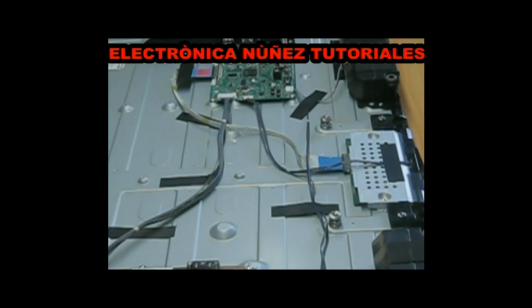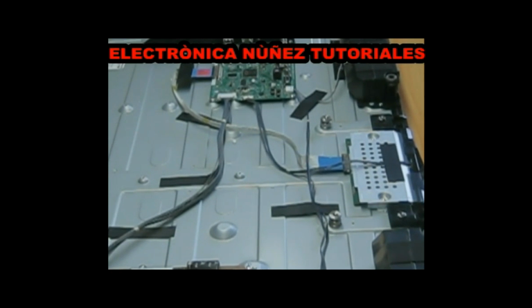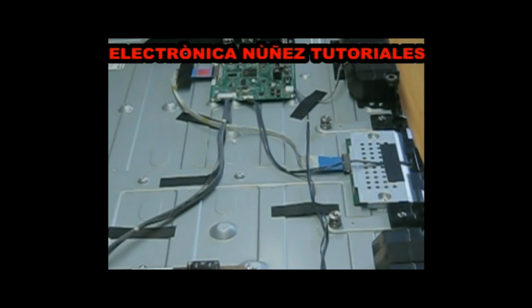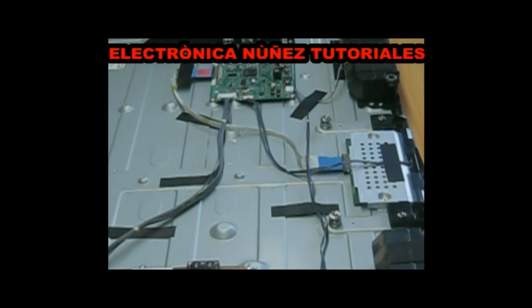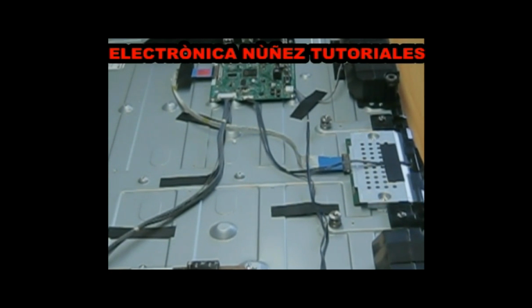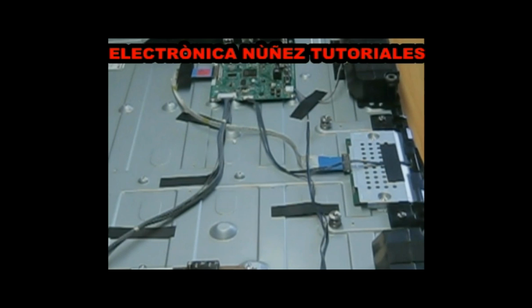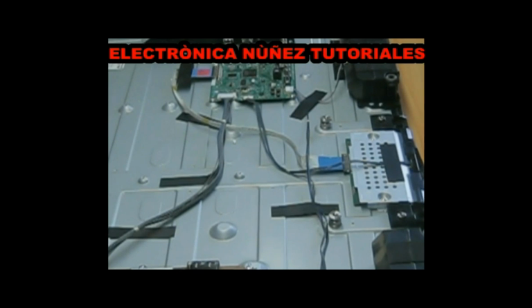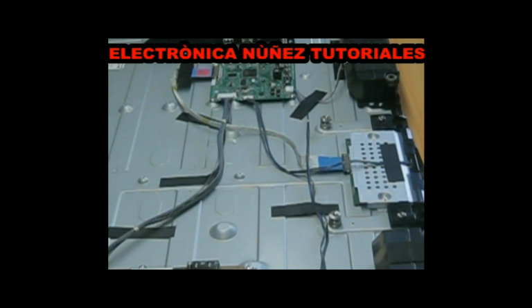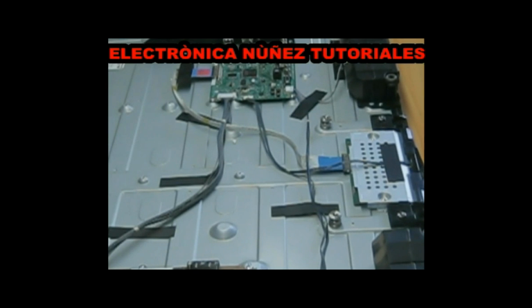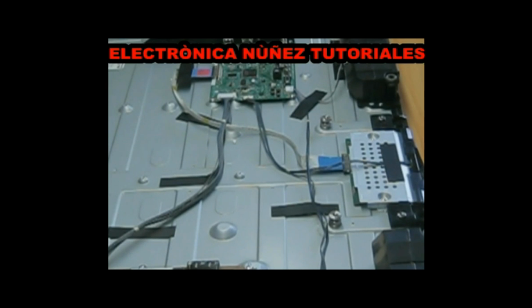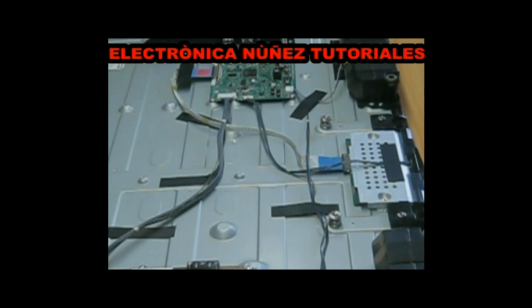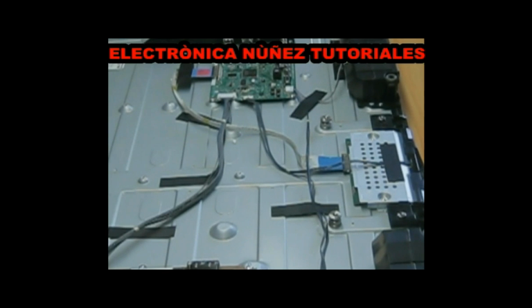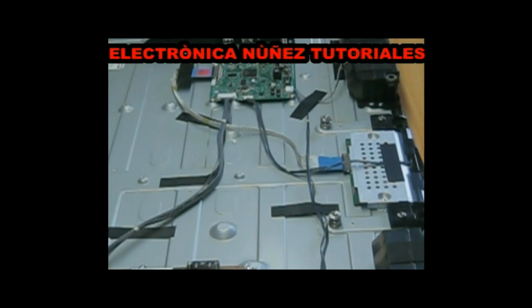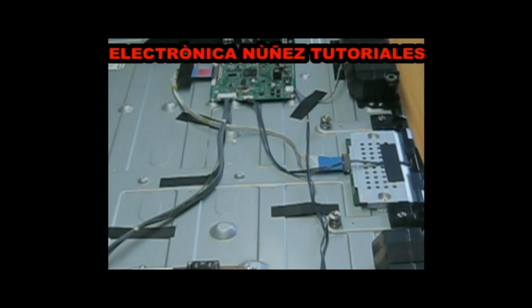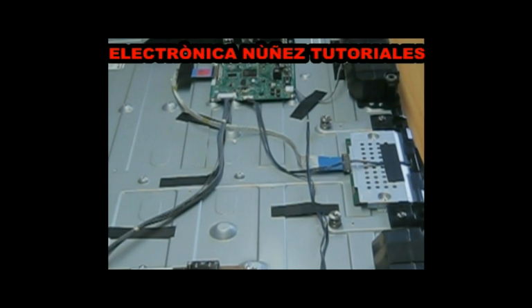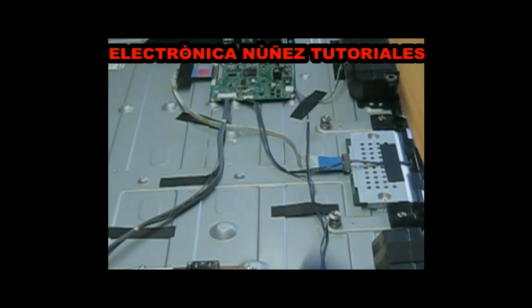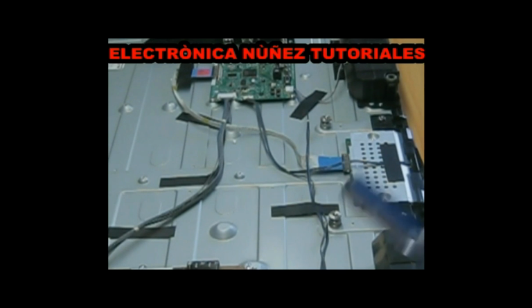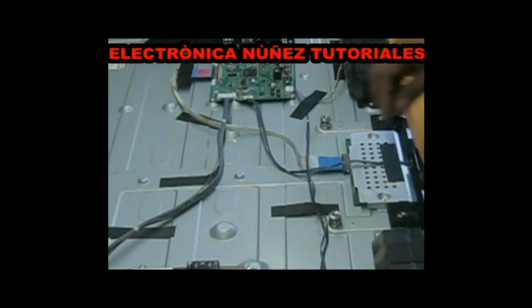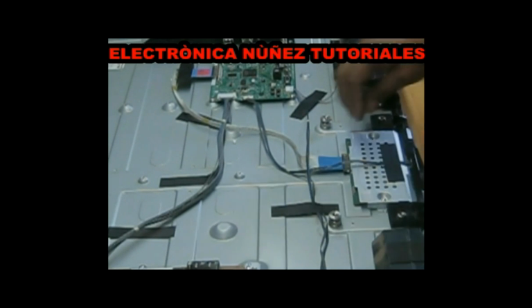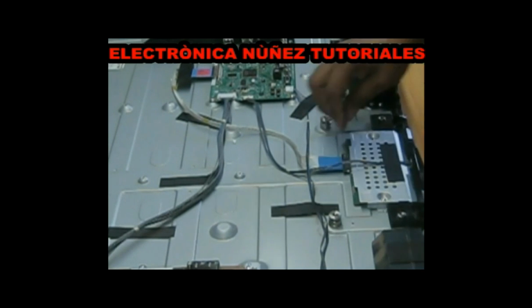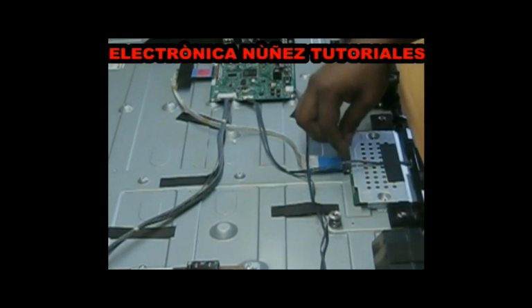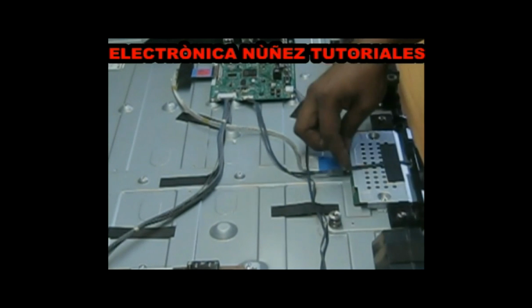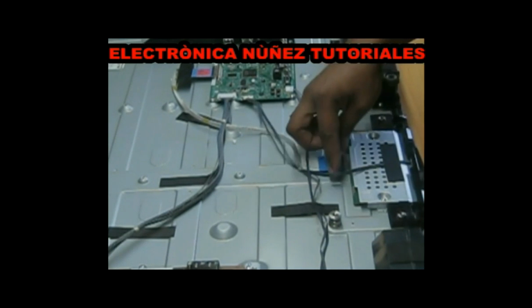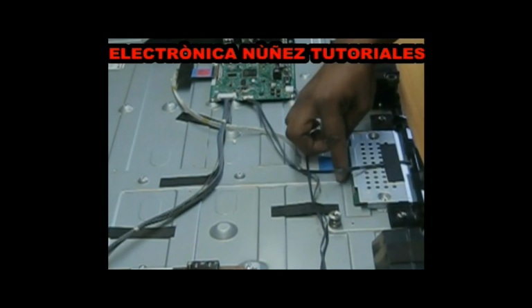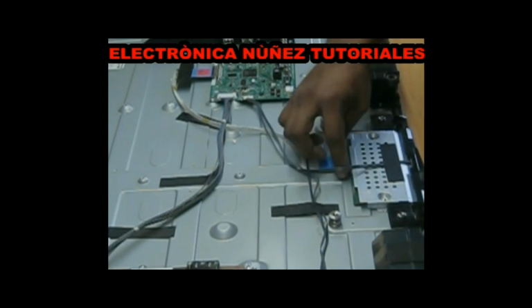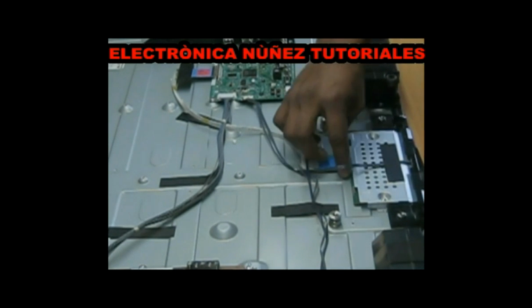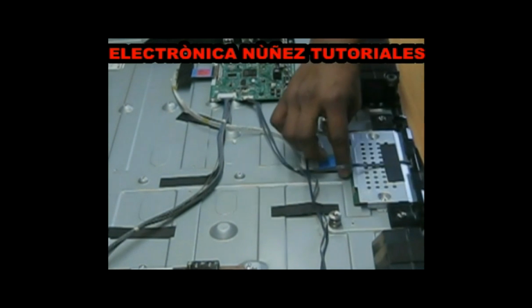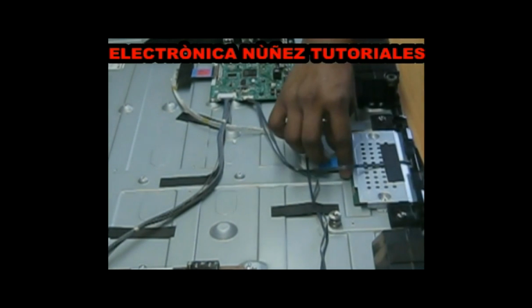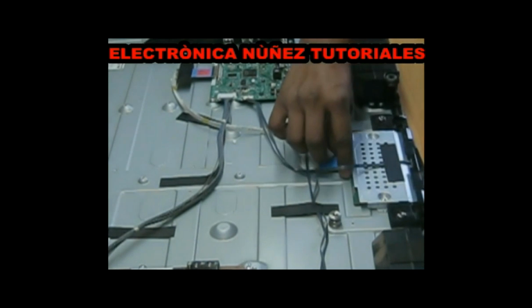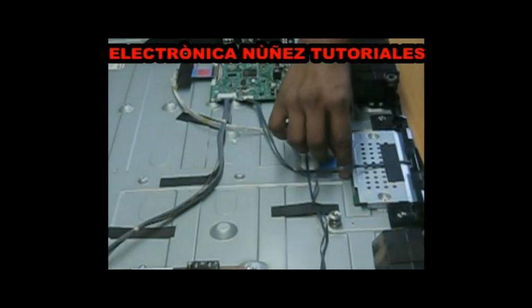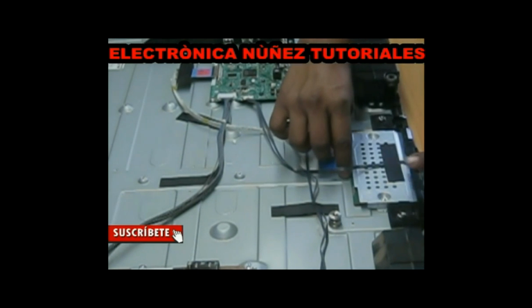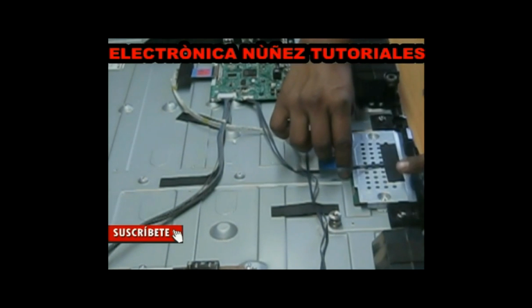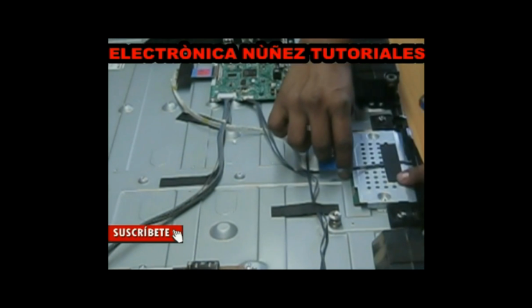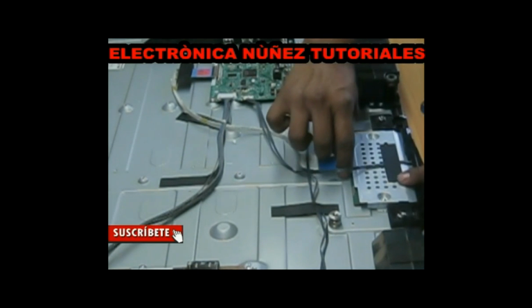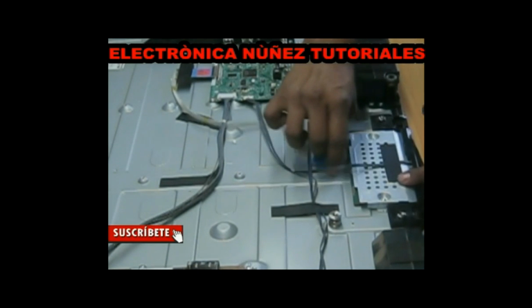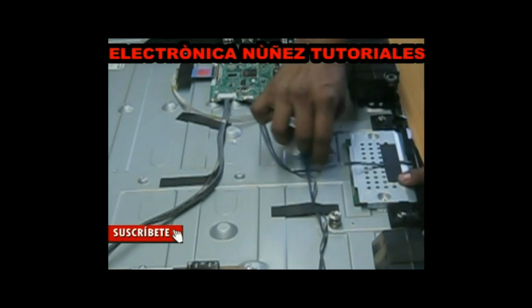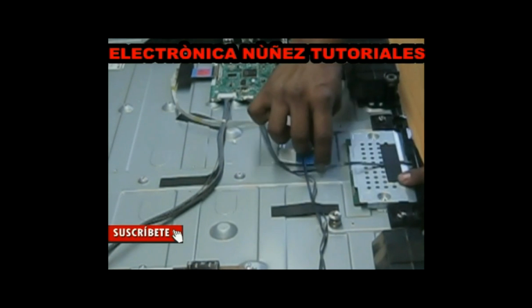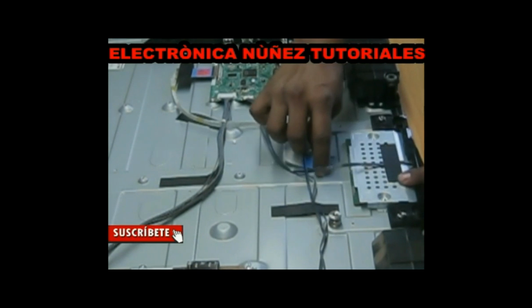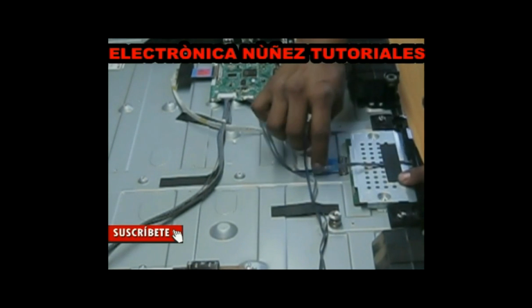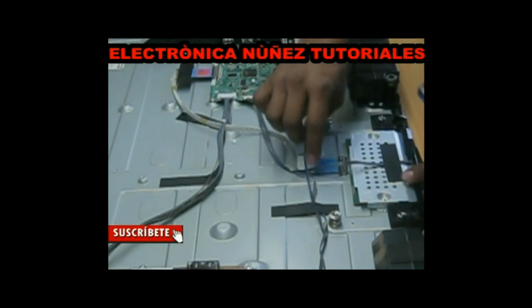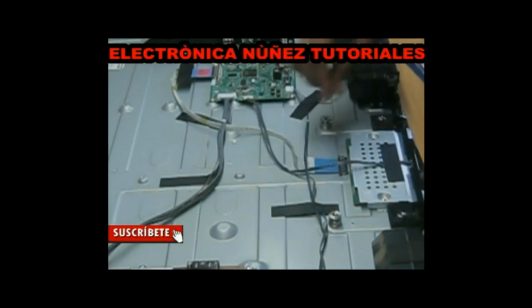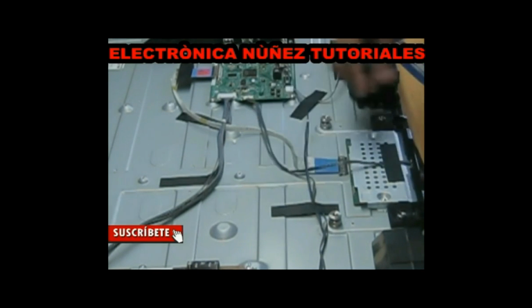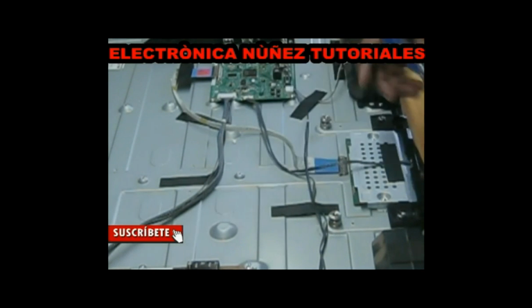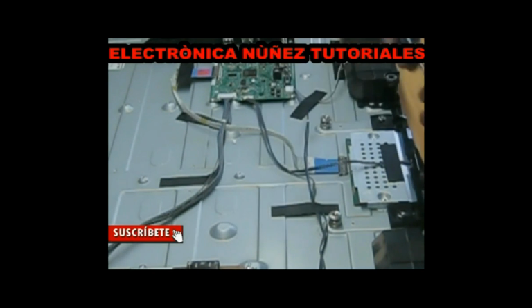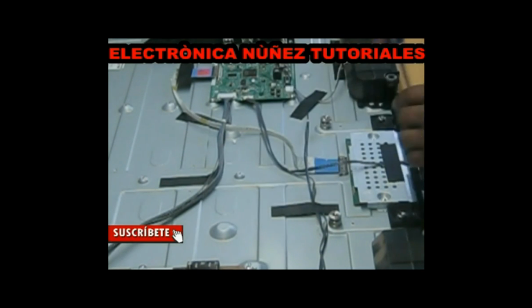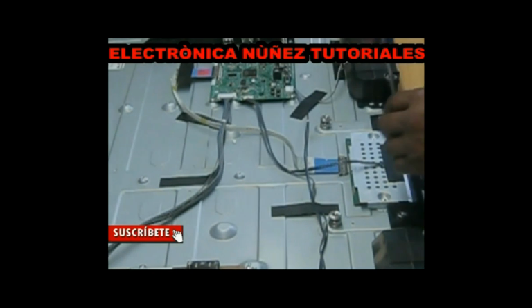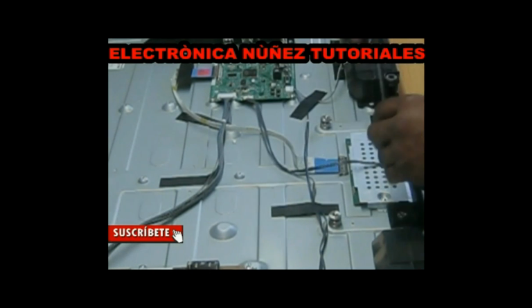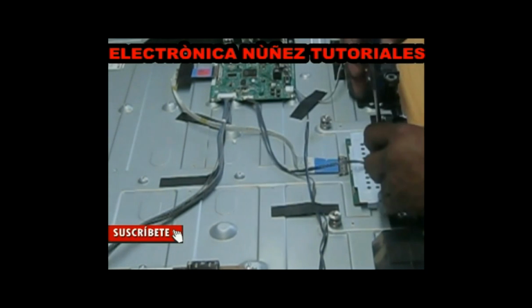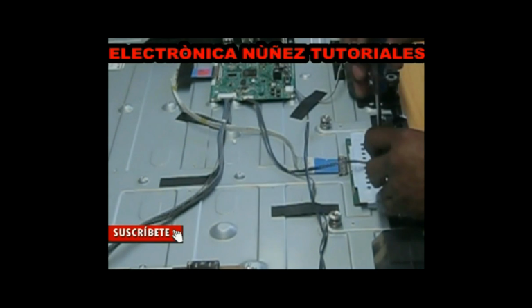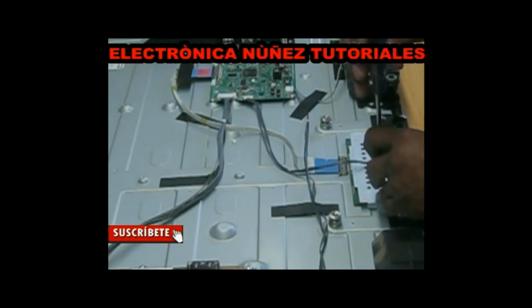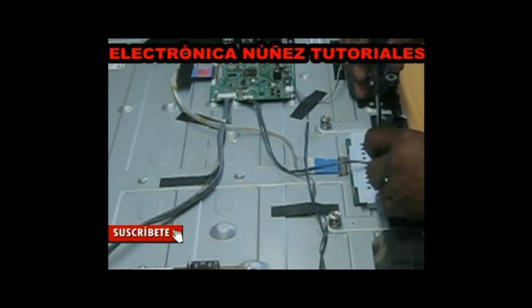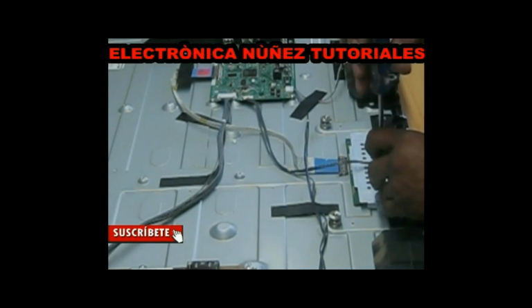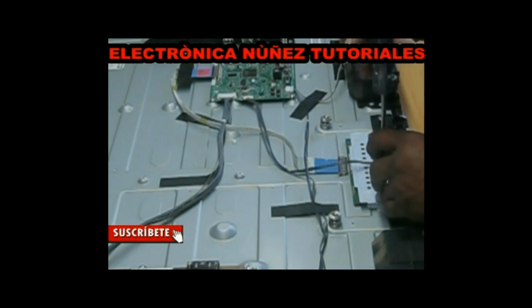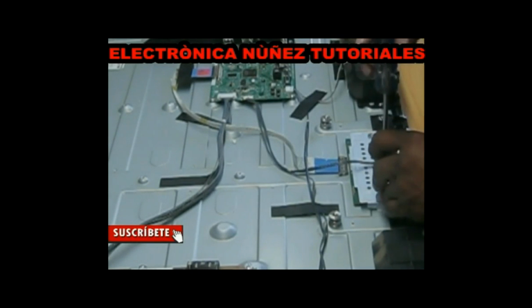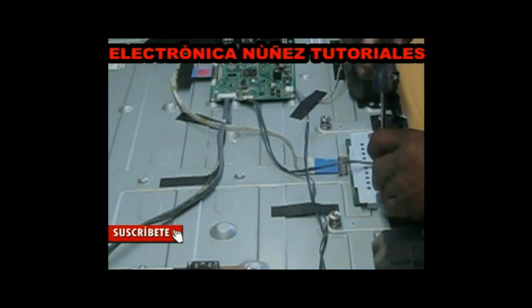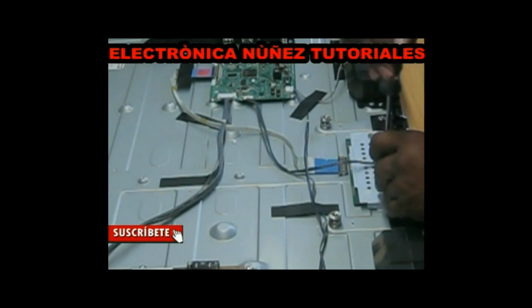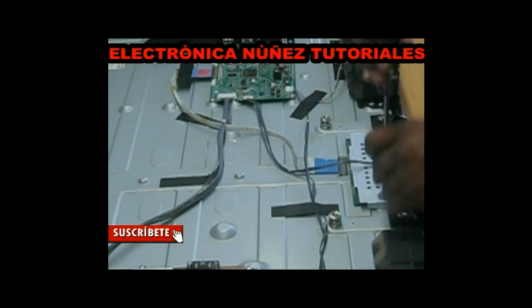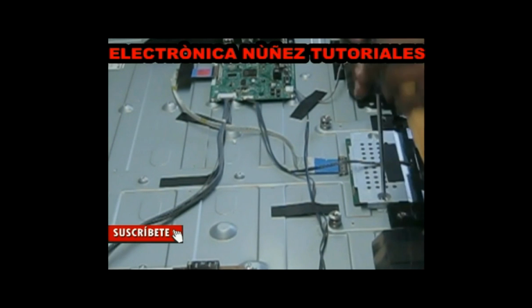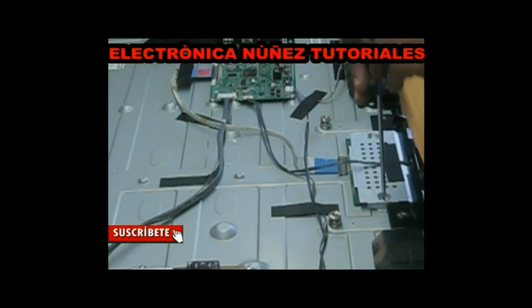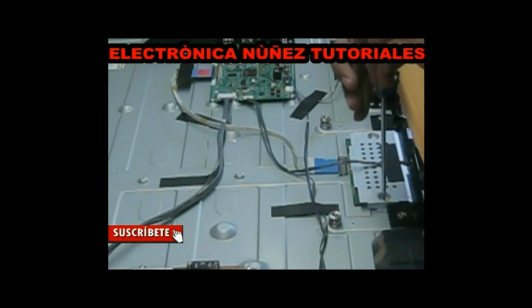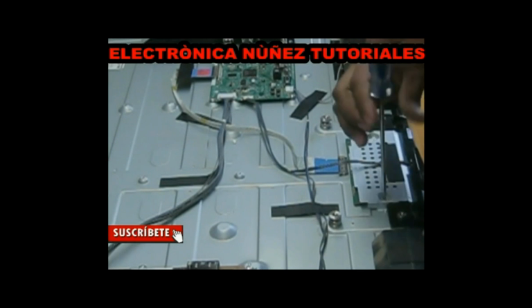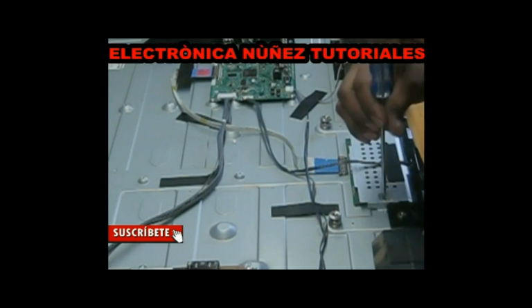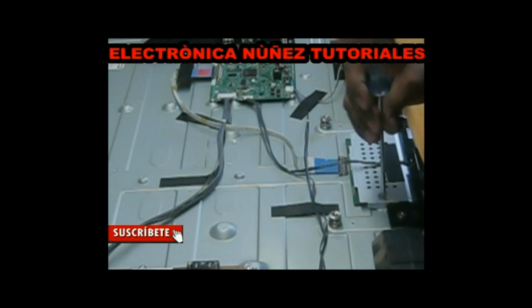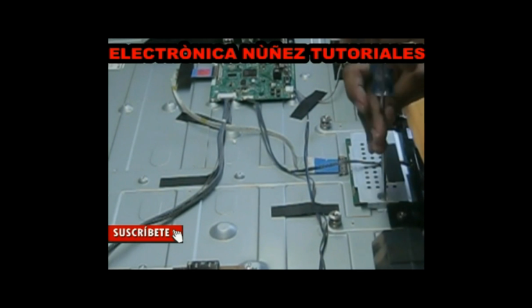We disconnect them carefully to clean them with liquid cleaner of contacts. Hands to the work.